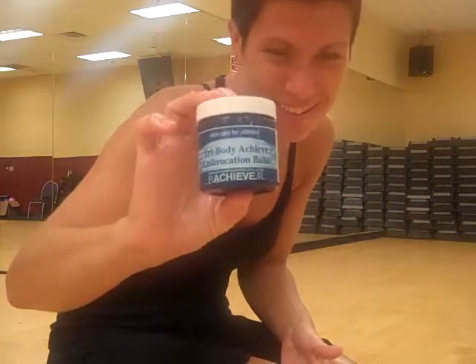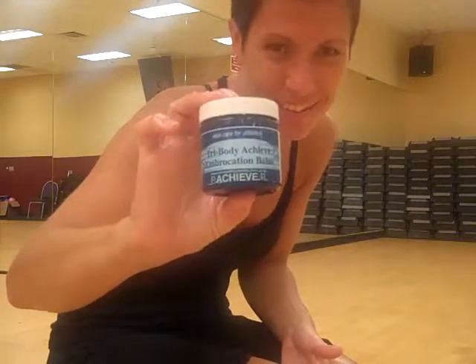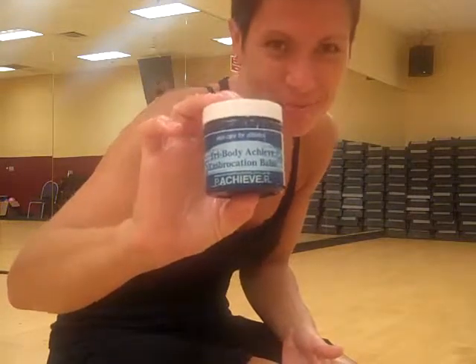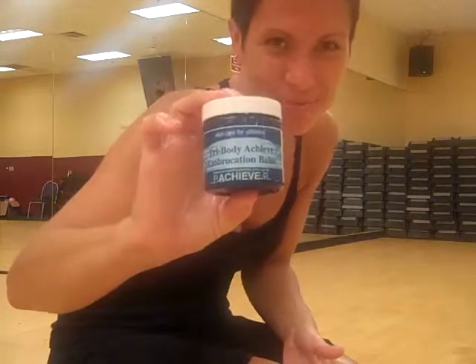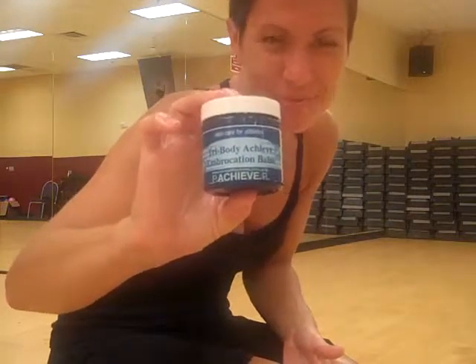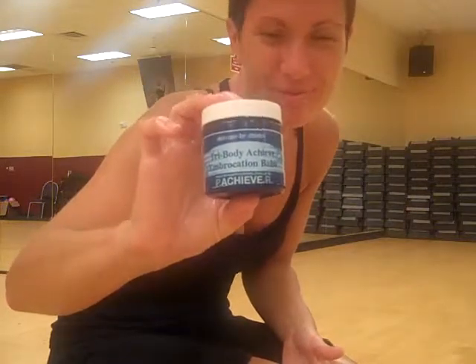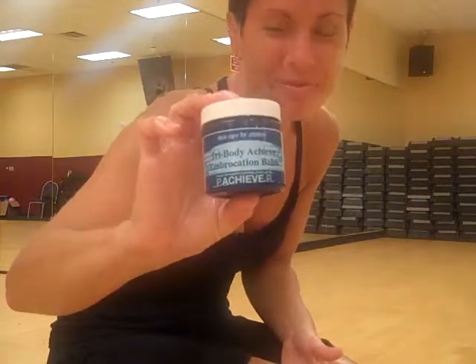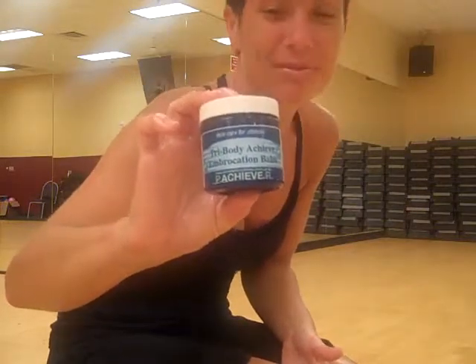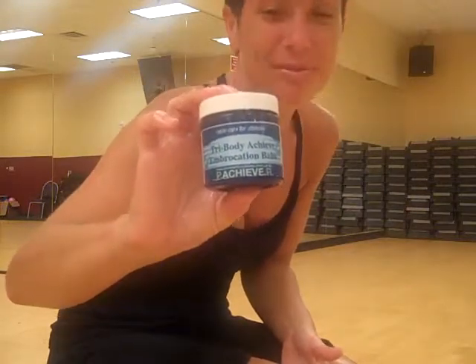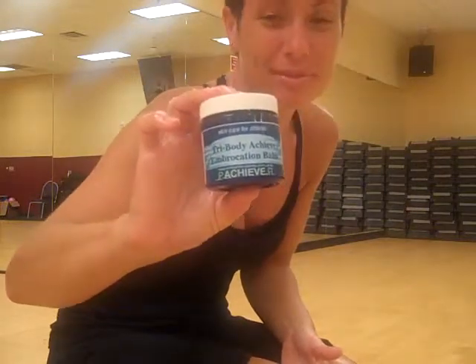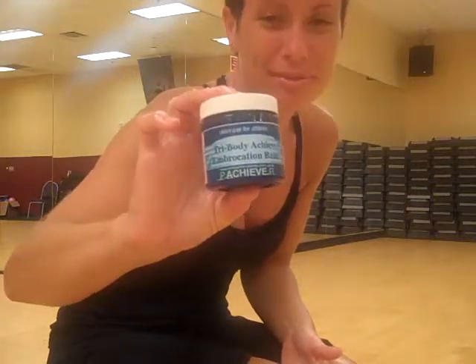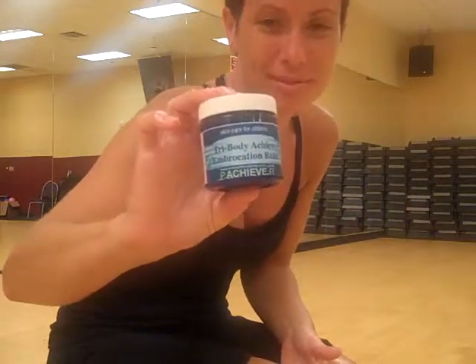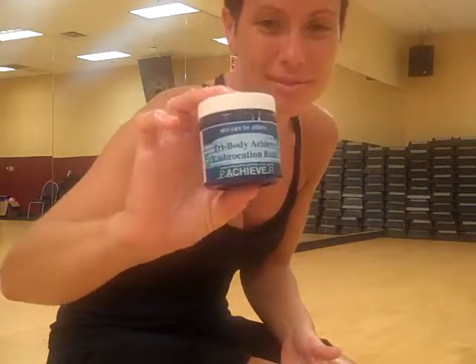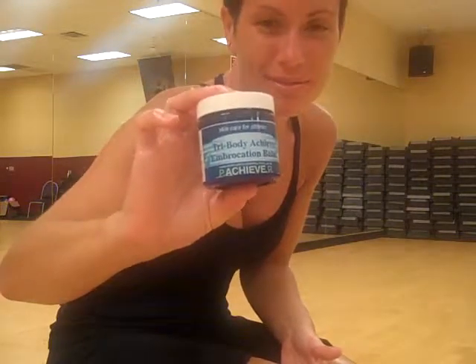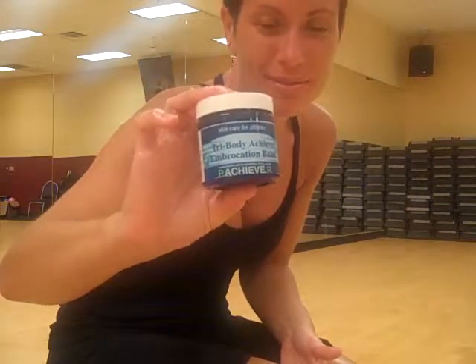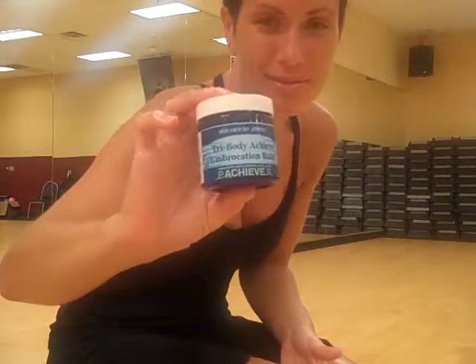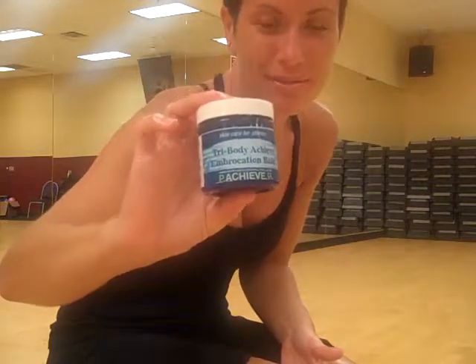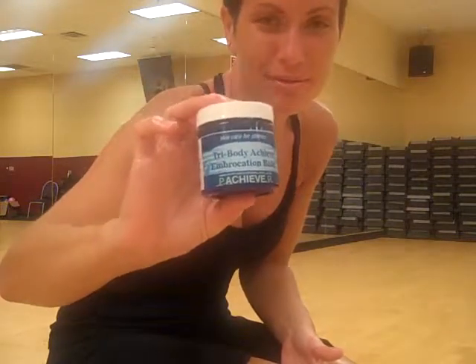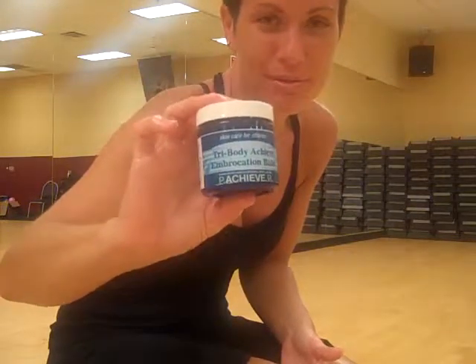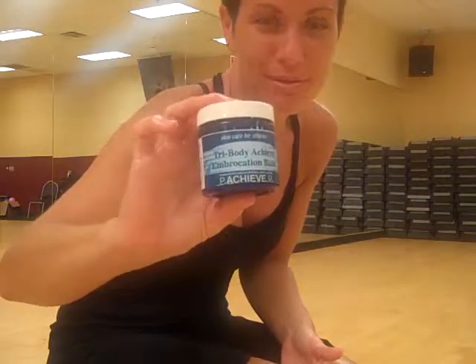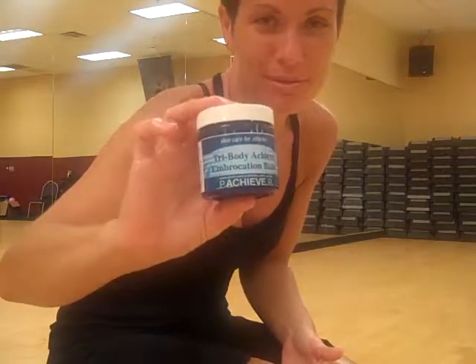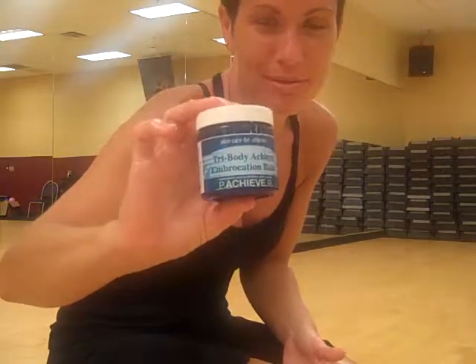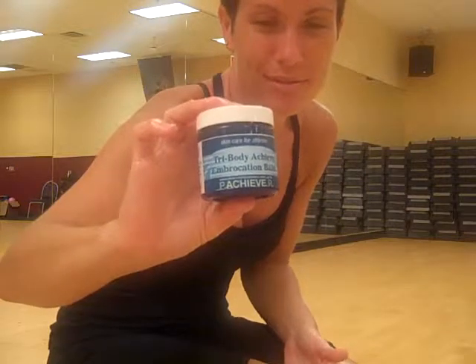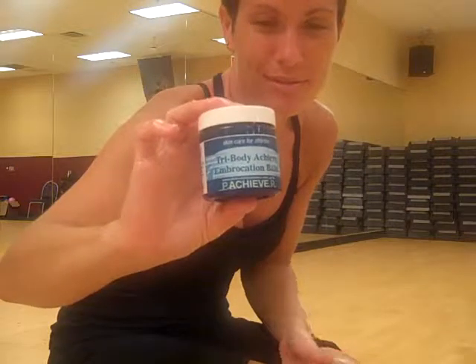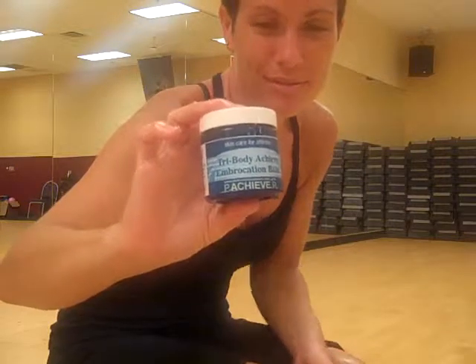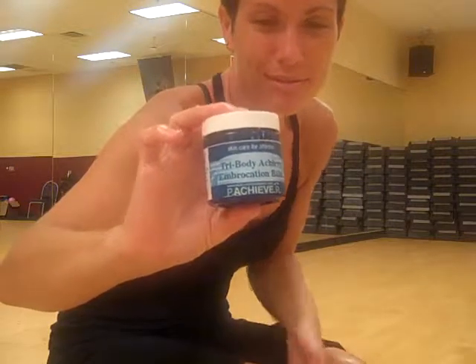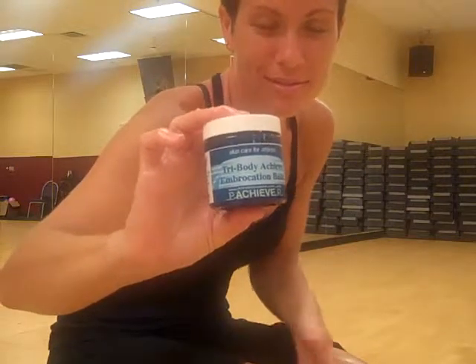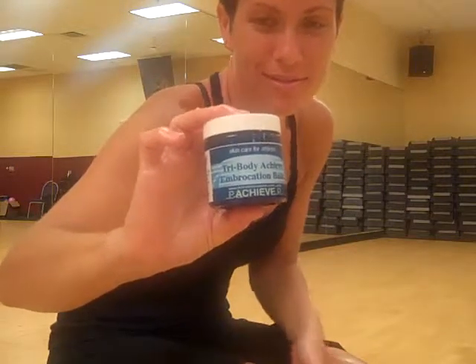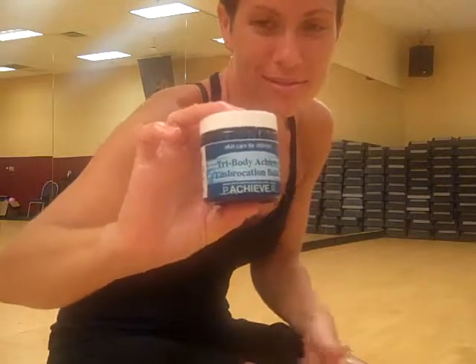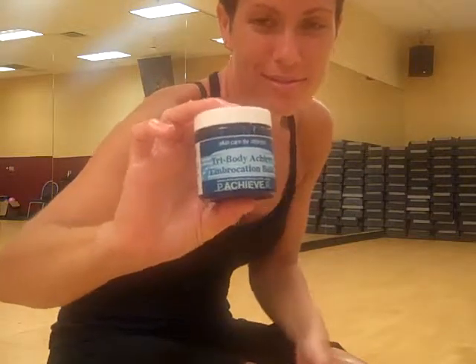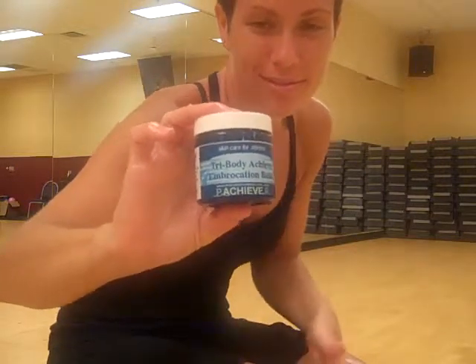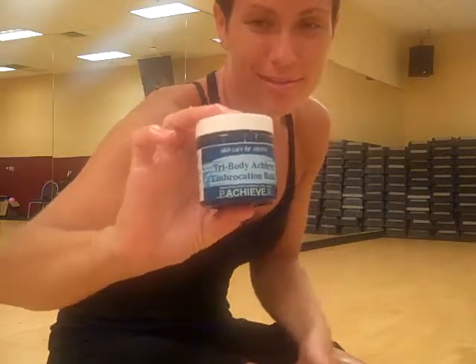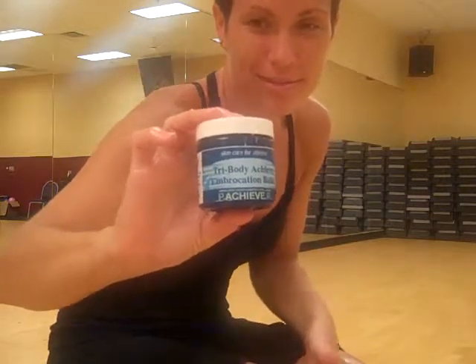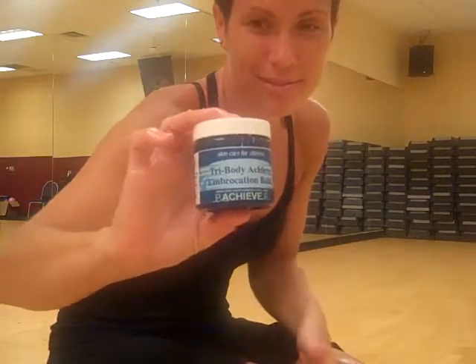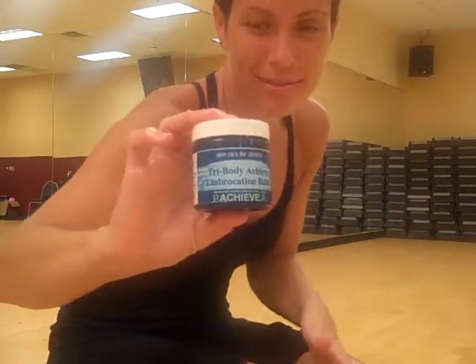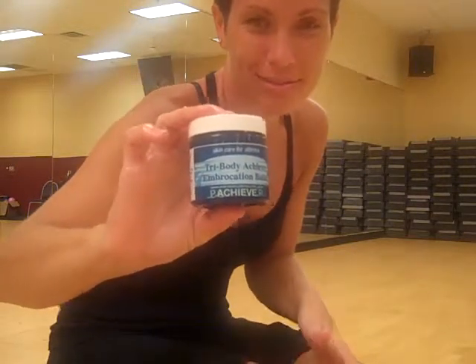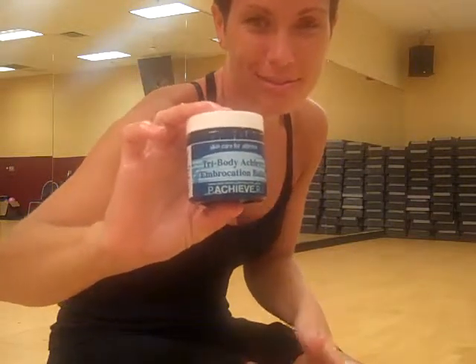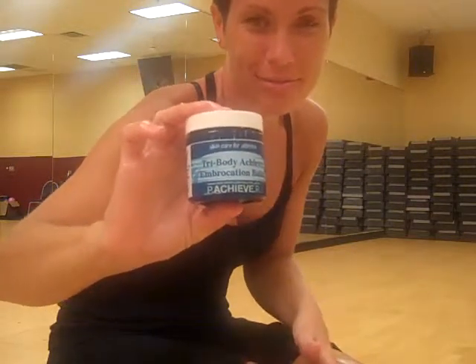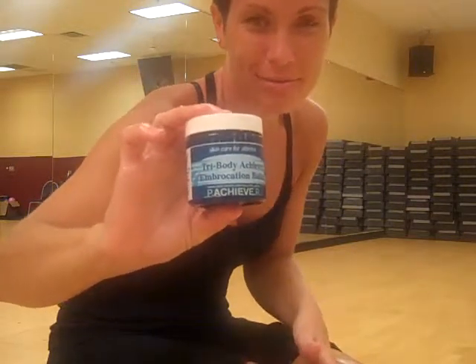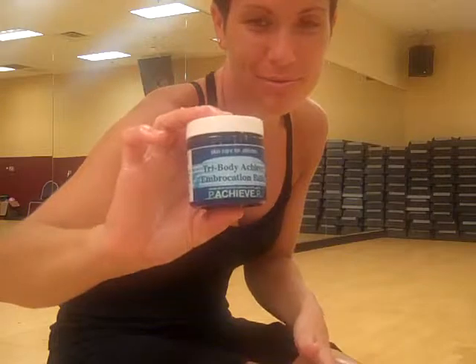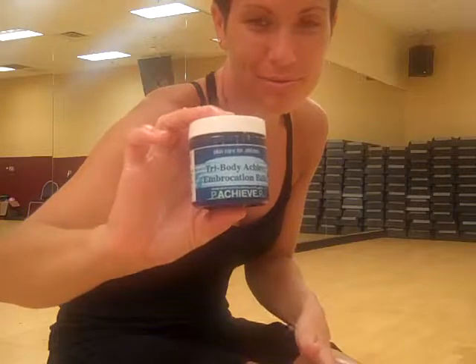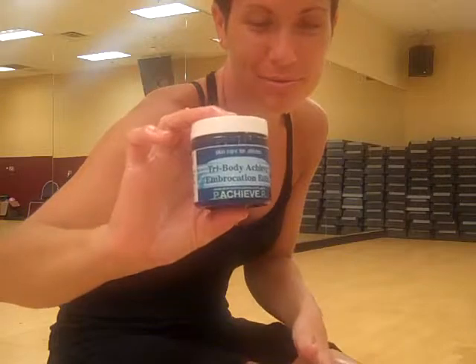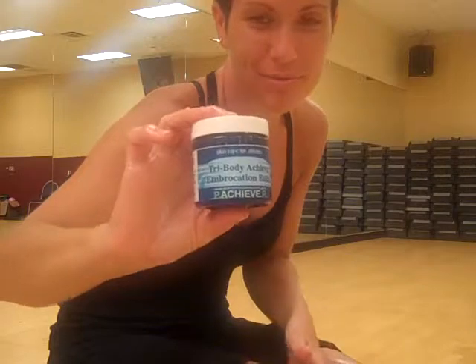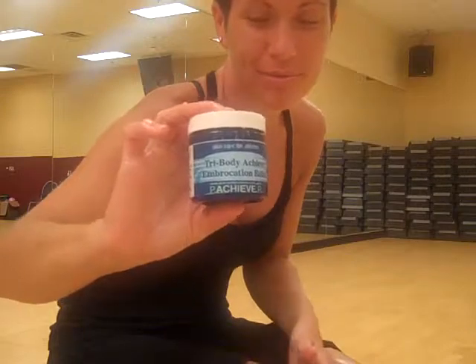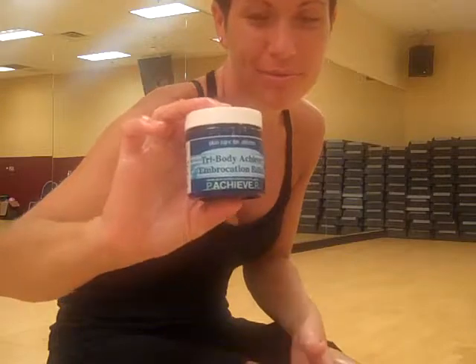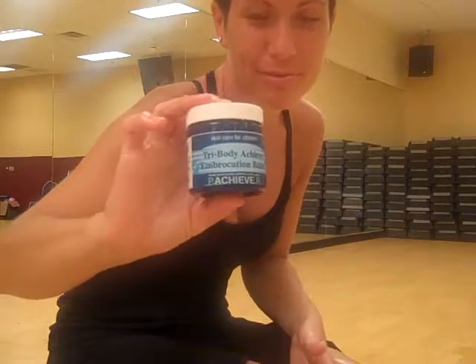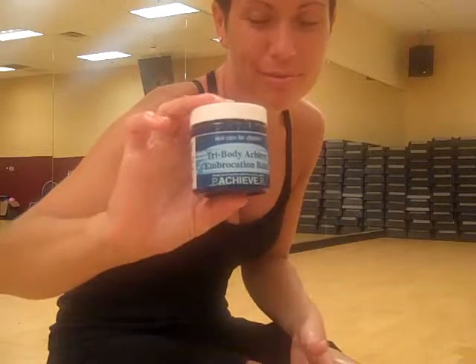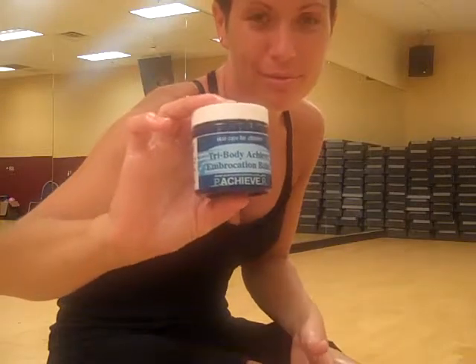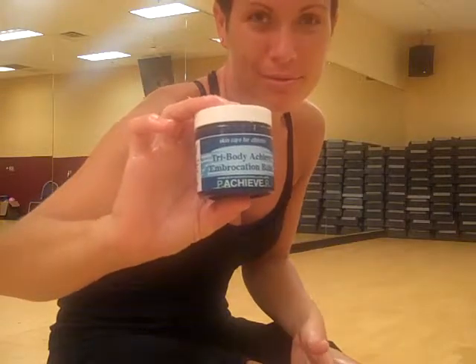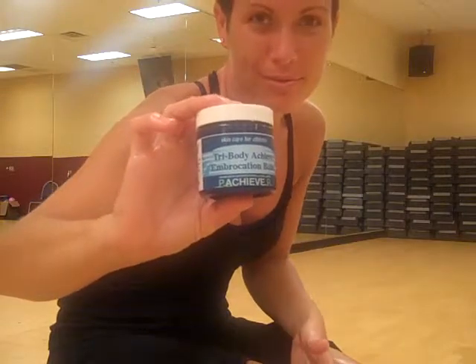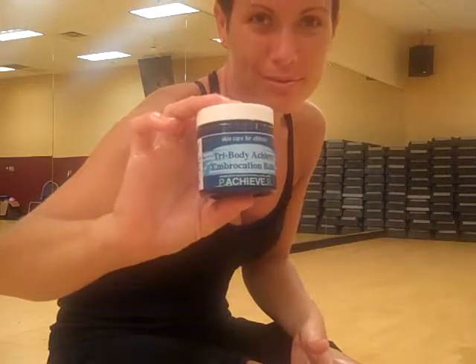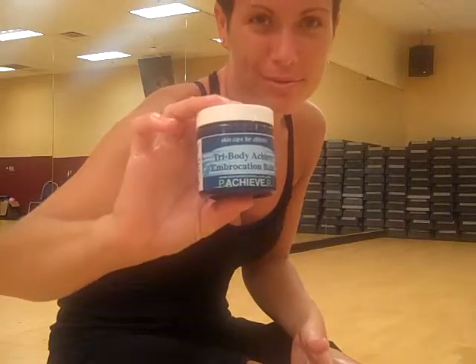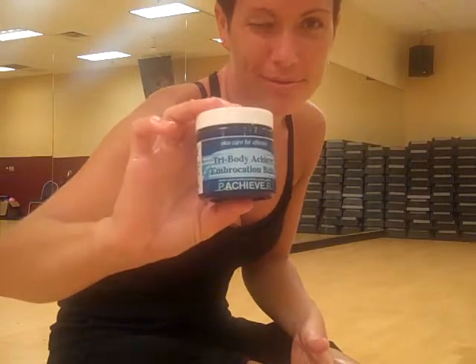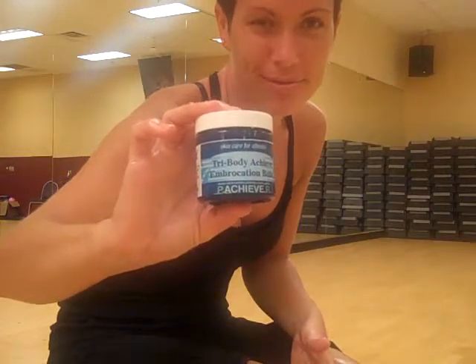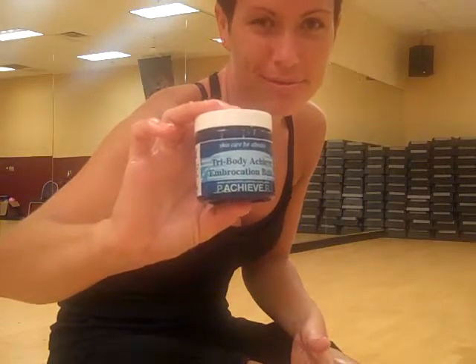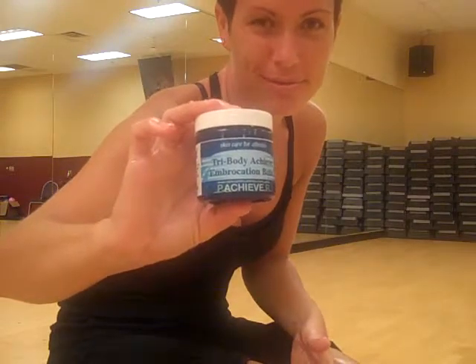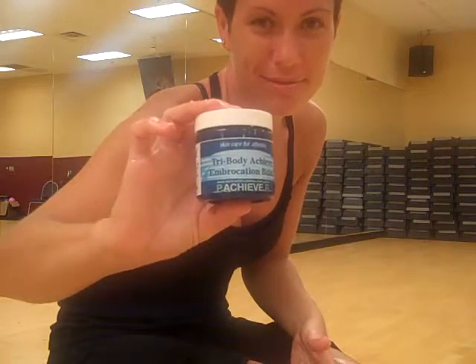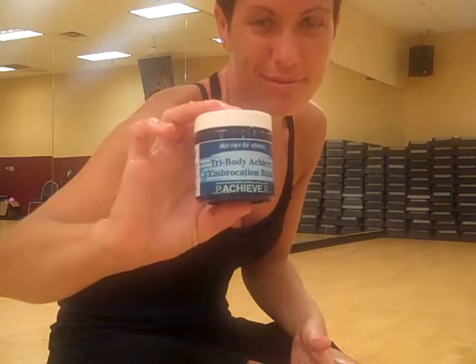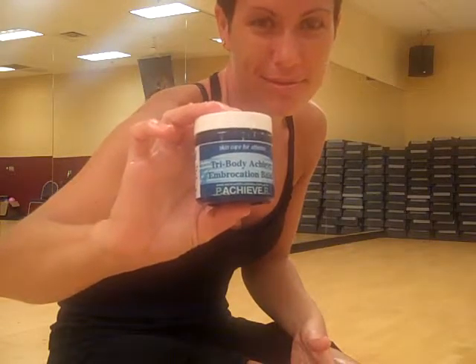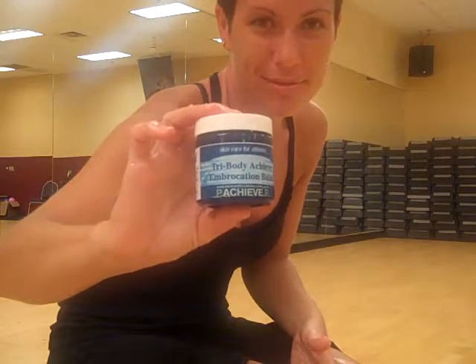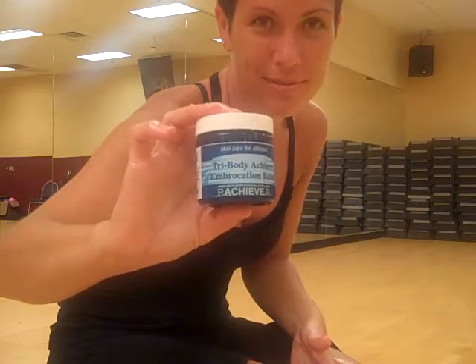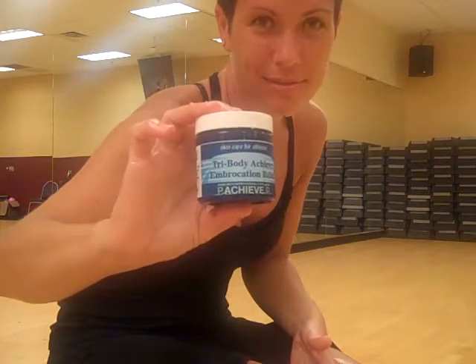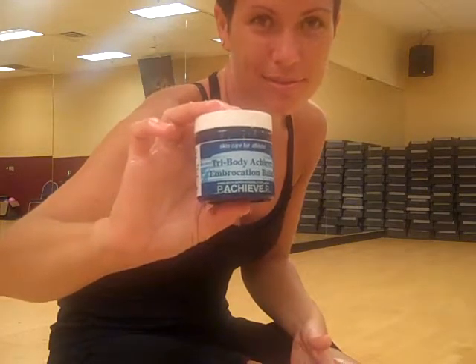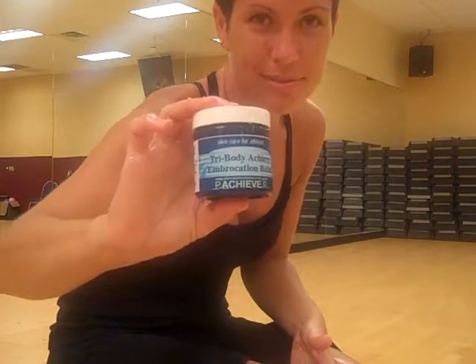We want to thank Nancy for joining our Skin Care for Athletes and demoing how to use our tri-body embrocation balm. Thank you.